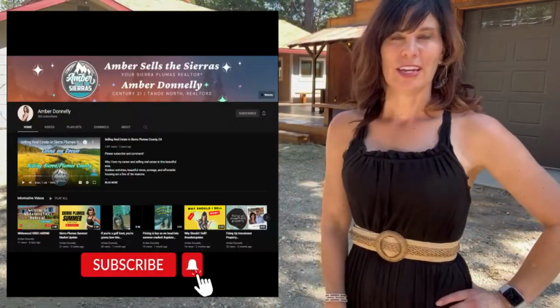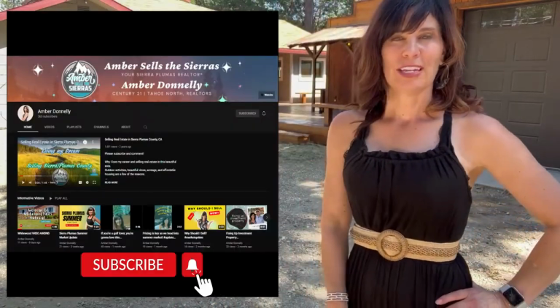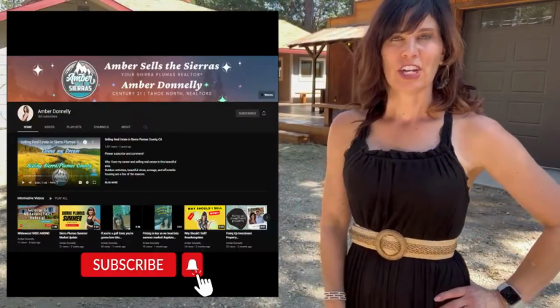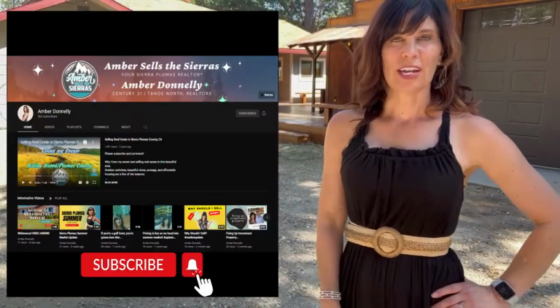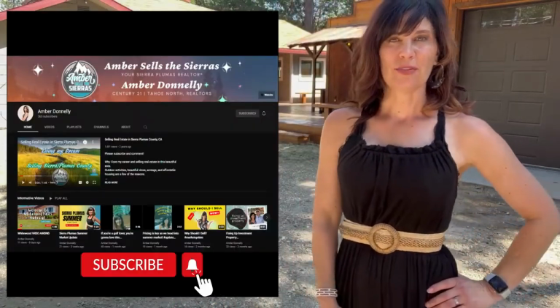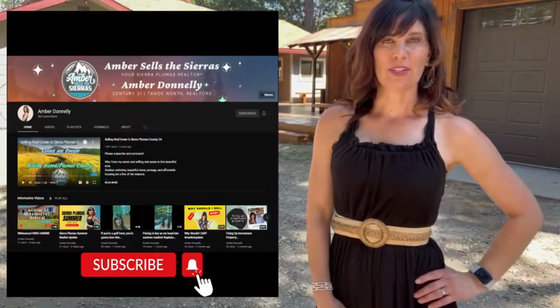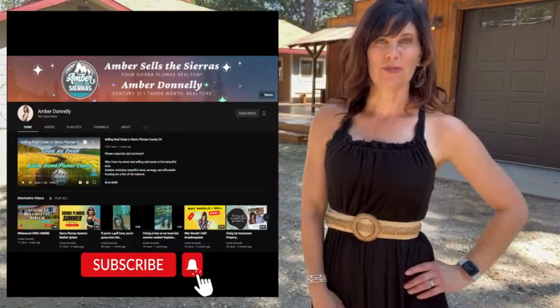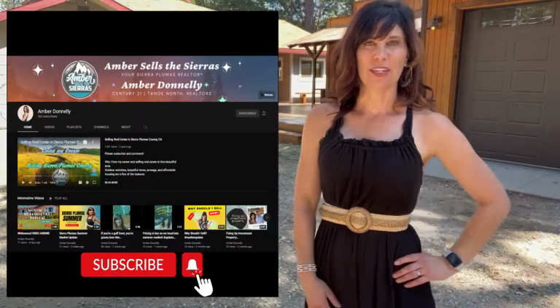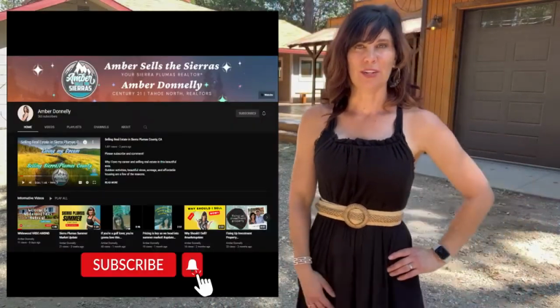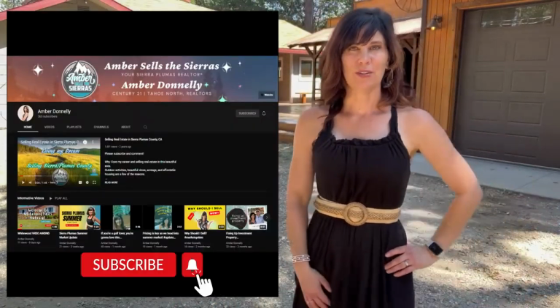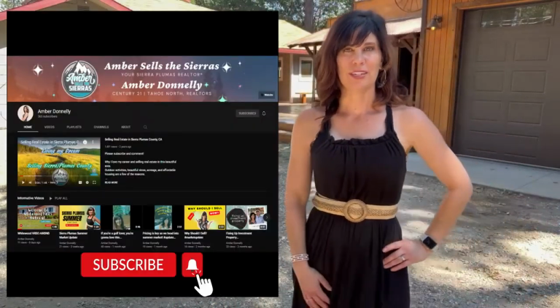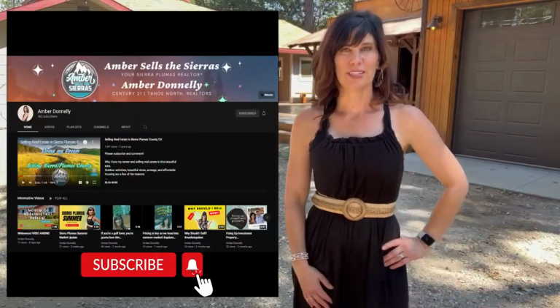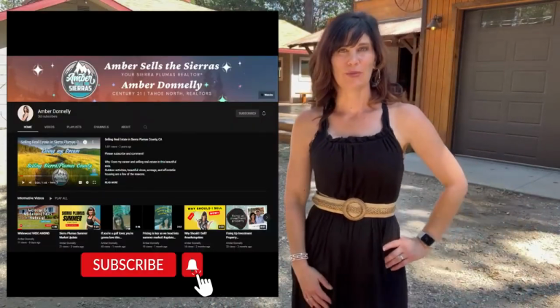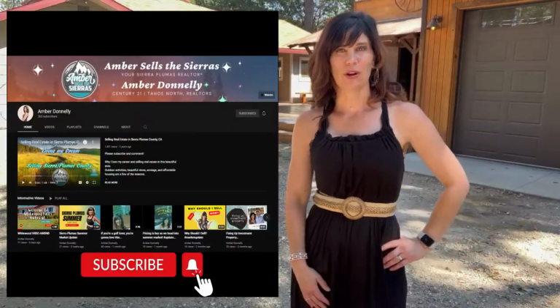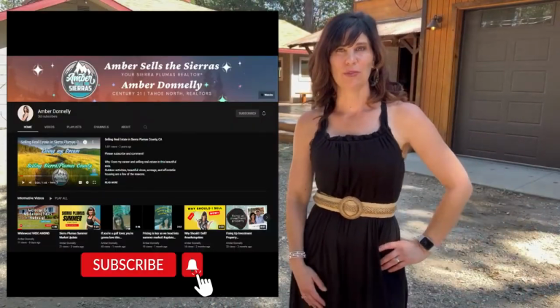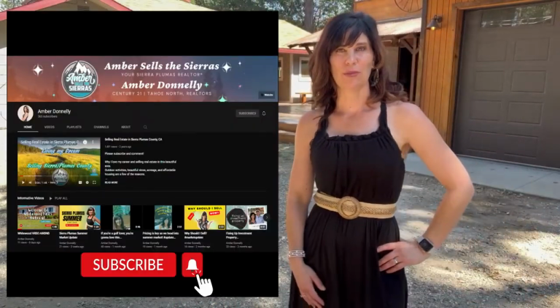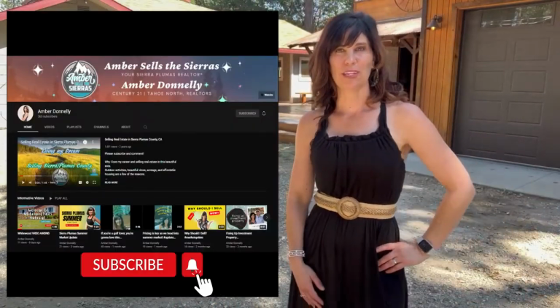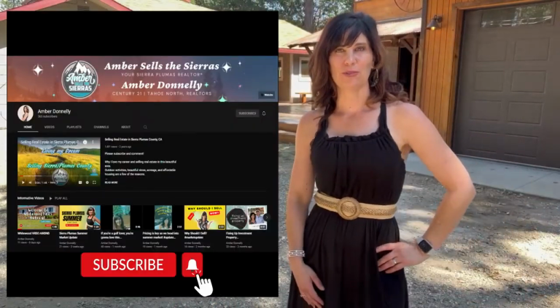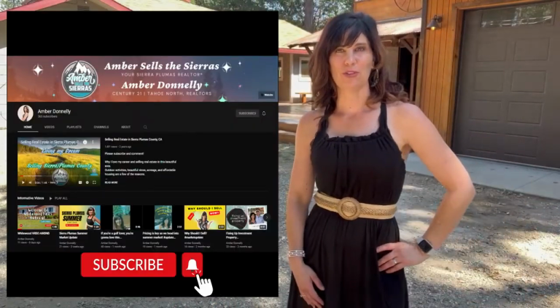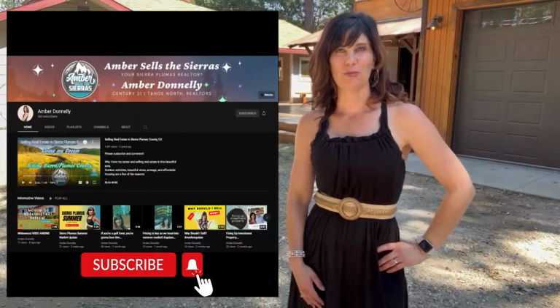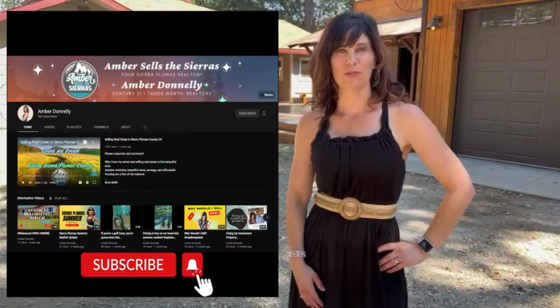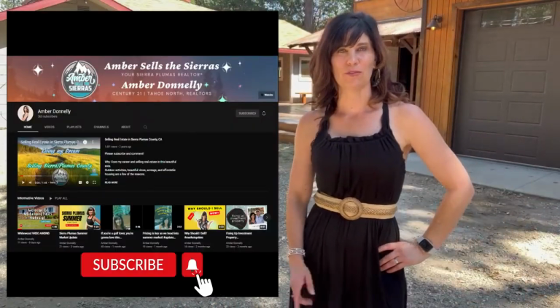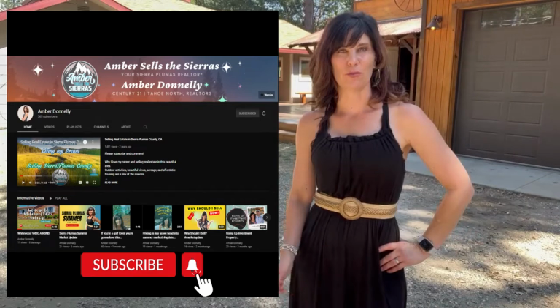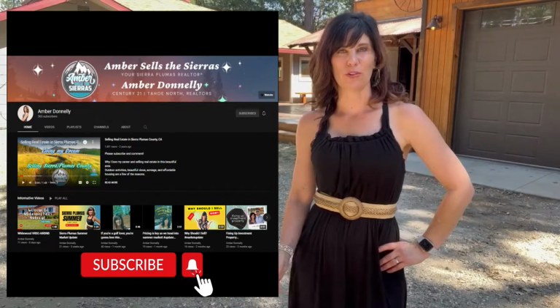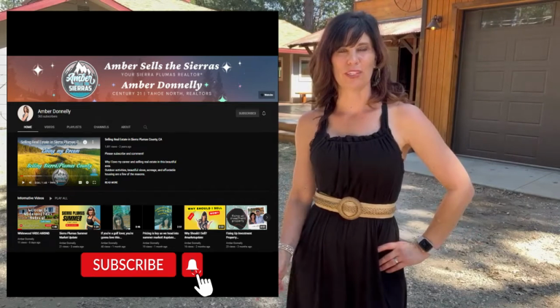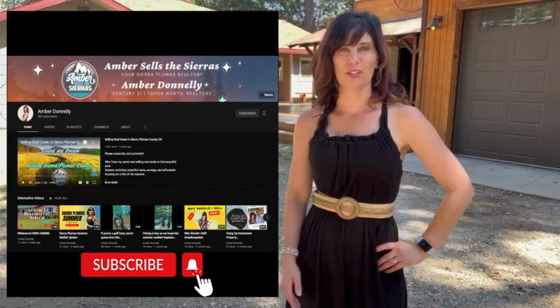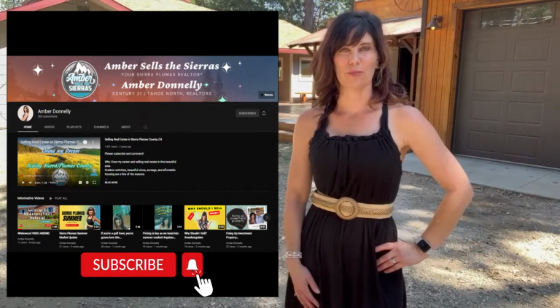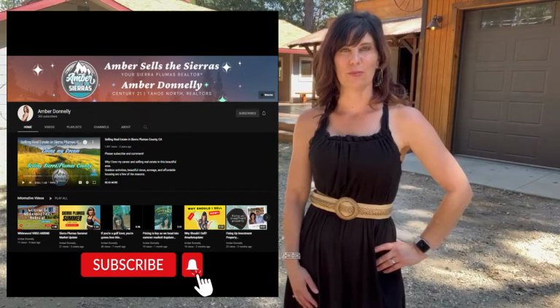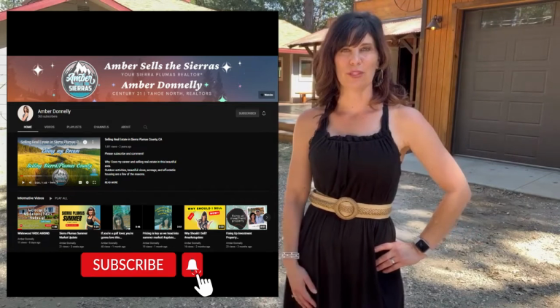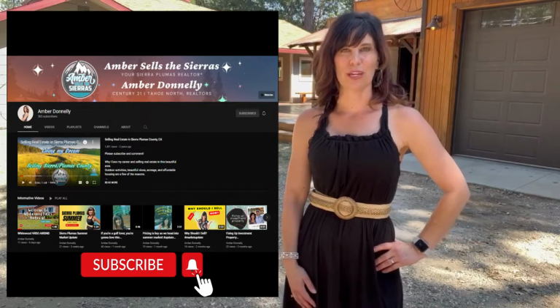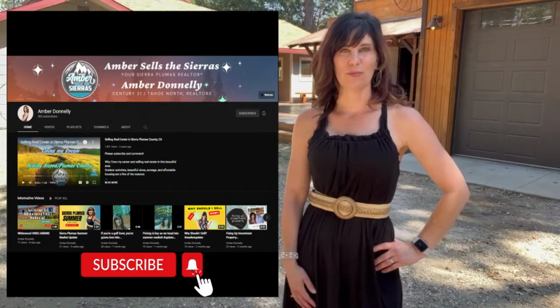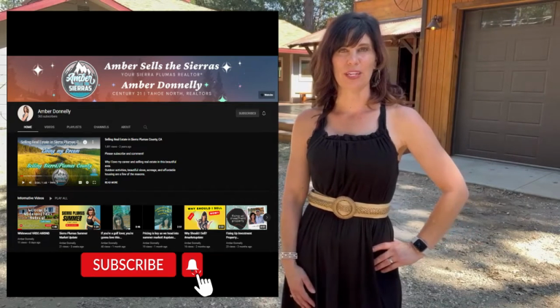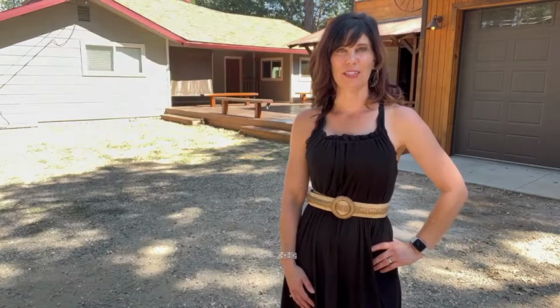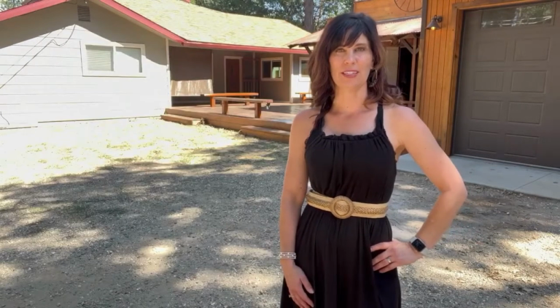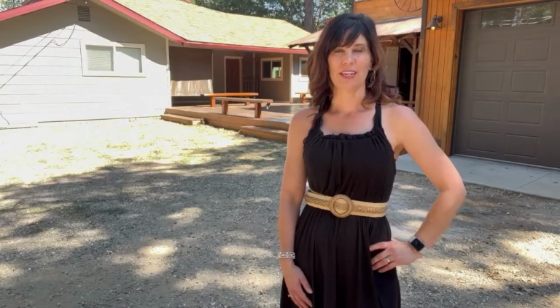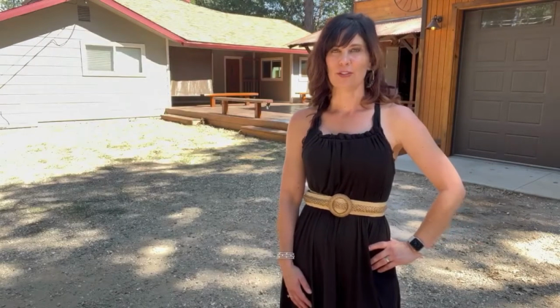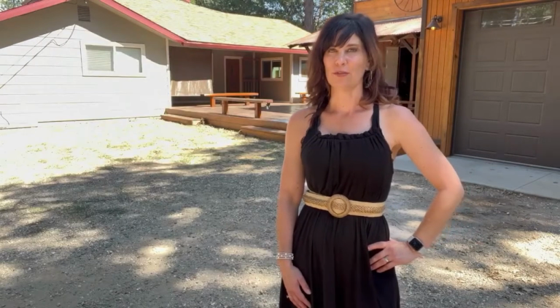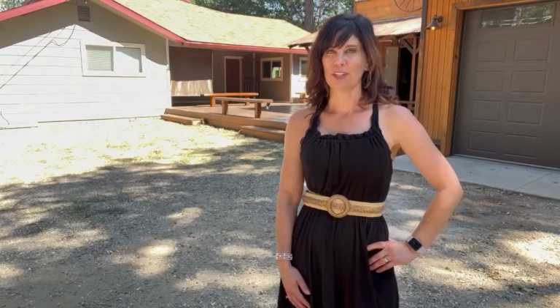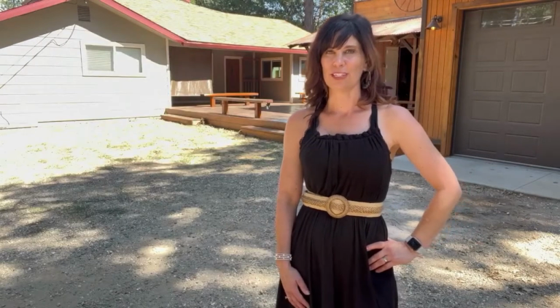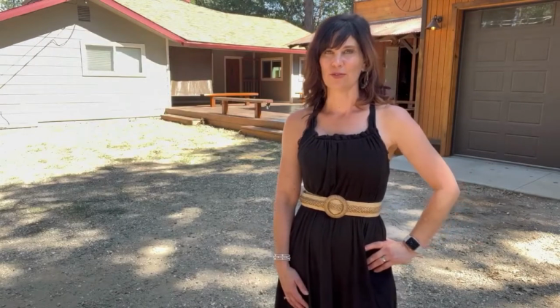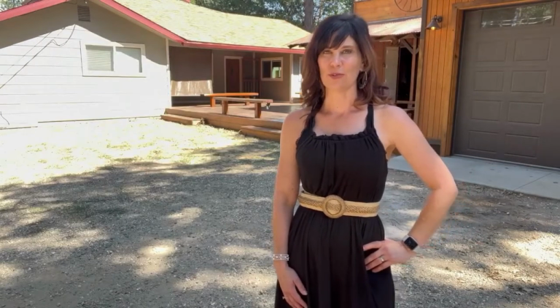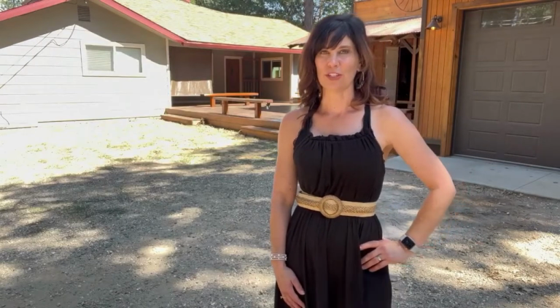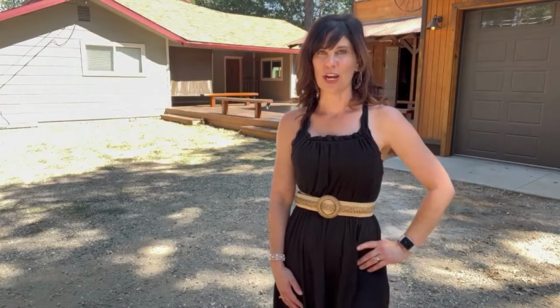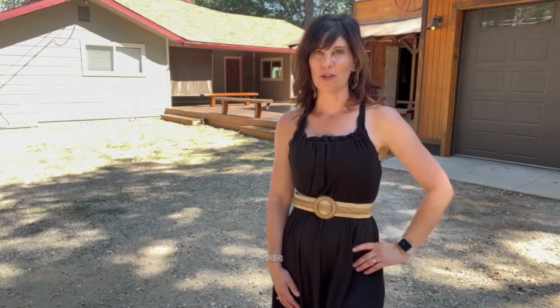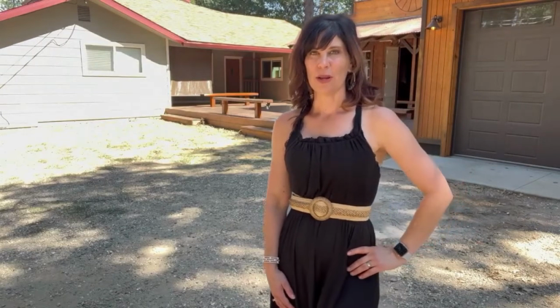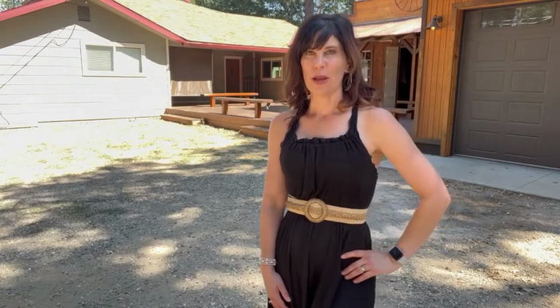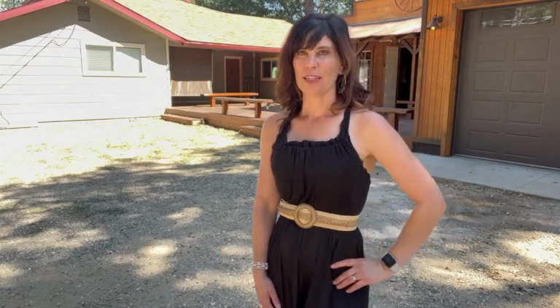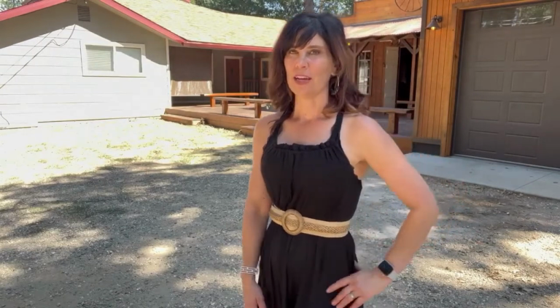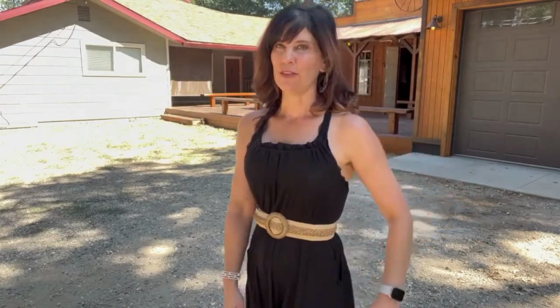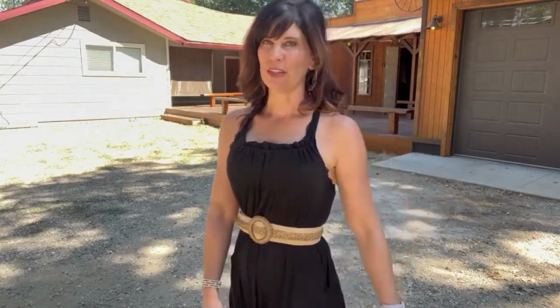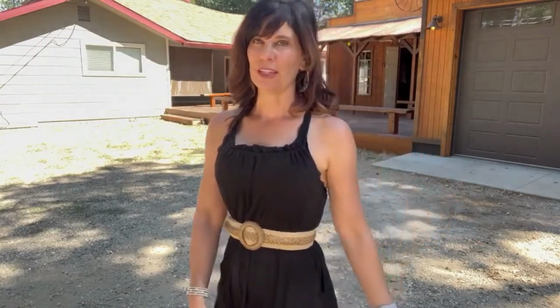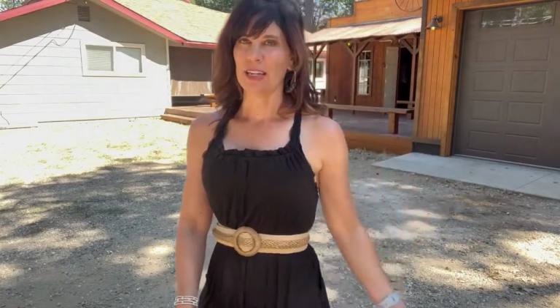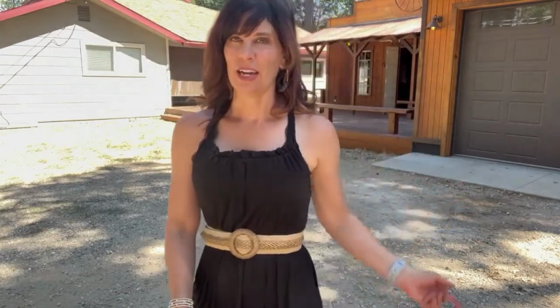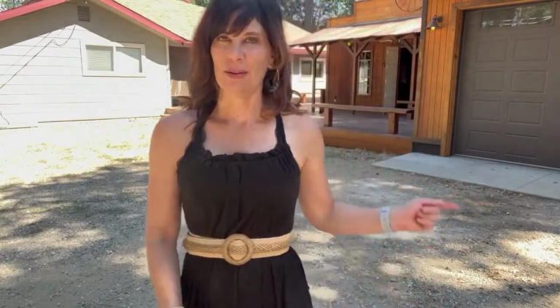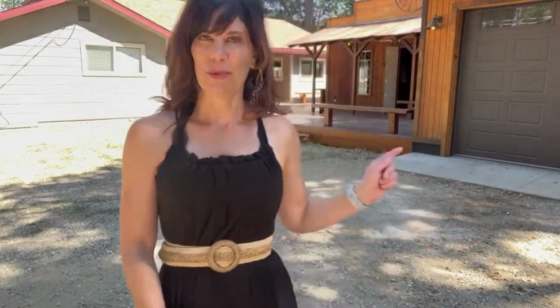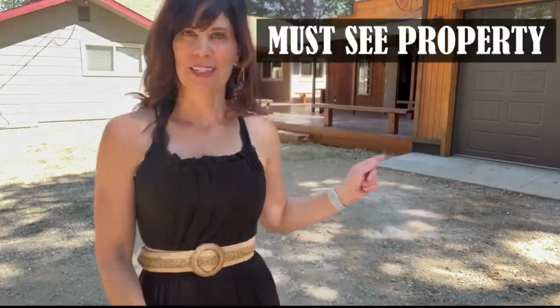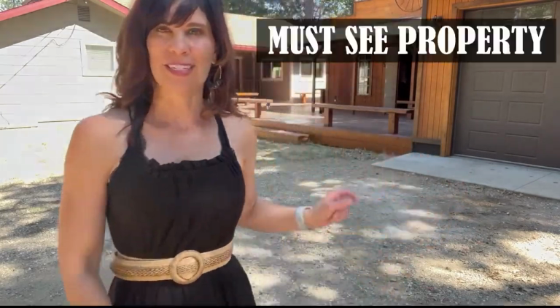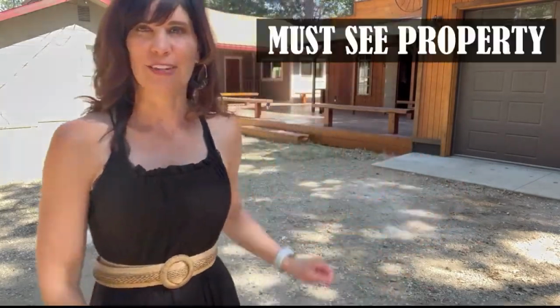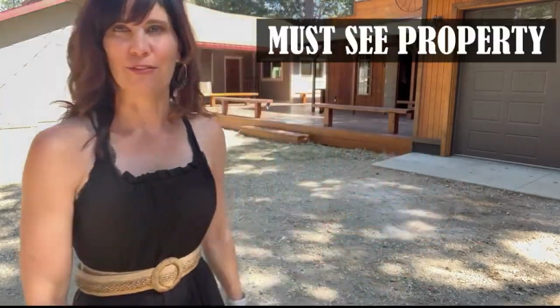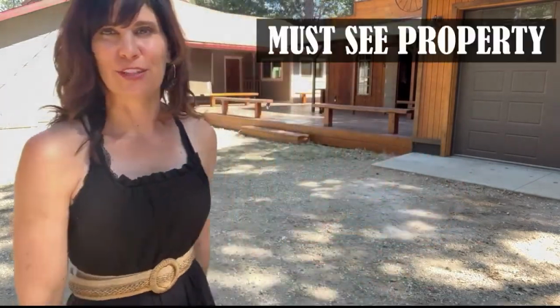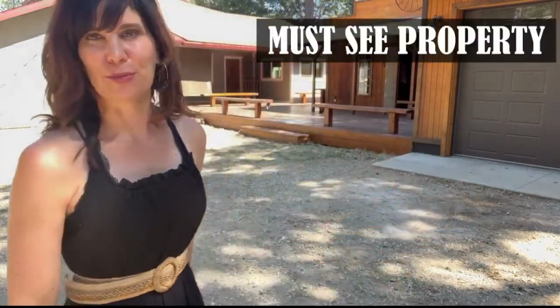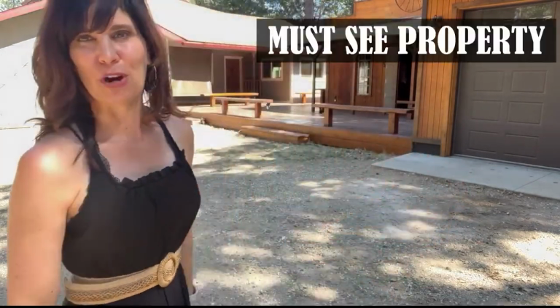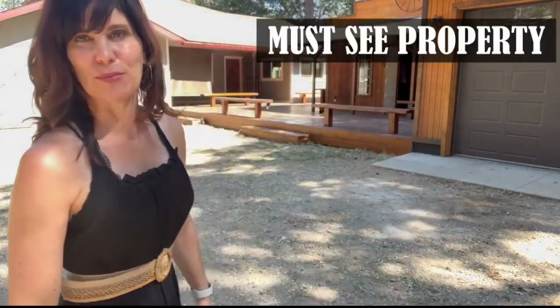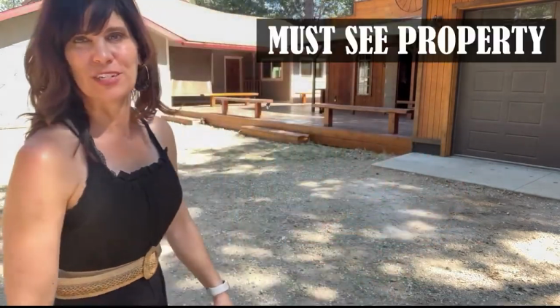Check out this video, subscribe to my YouTube, and for more Sierra Plumas updates, don't forget to reach out. Definitely a must-see for this property.